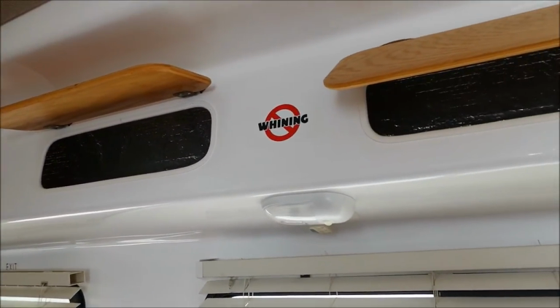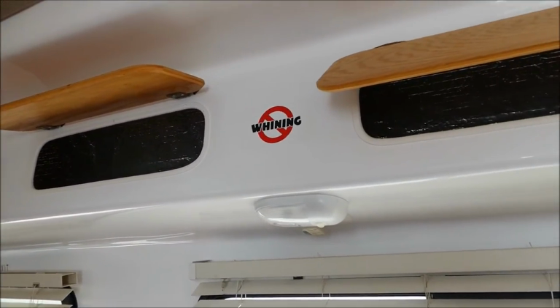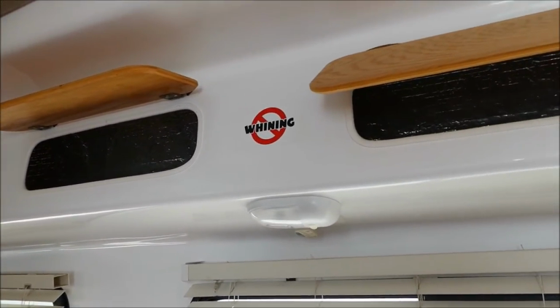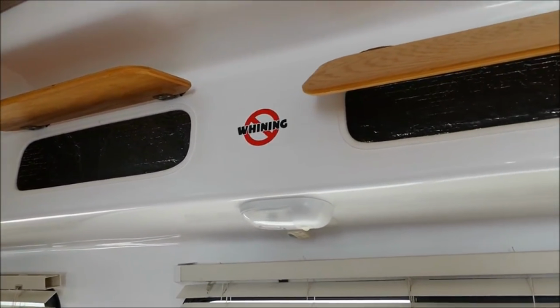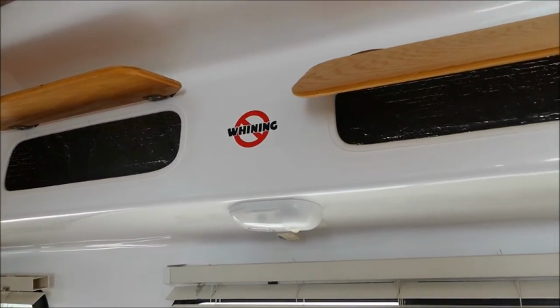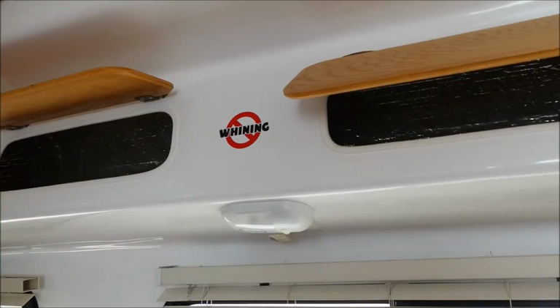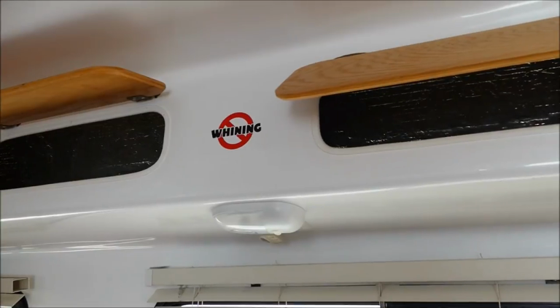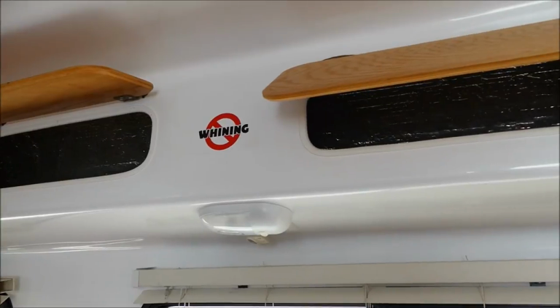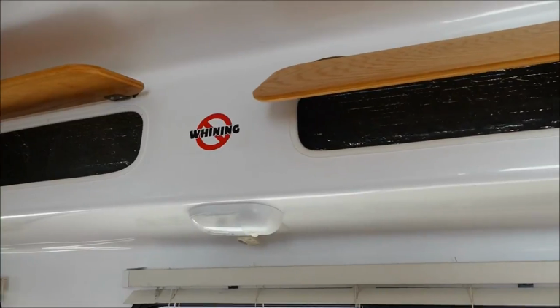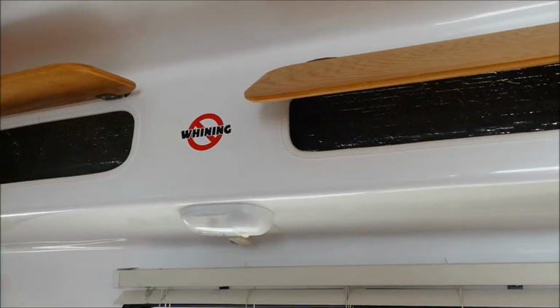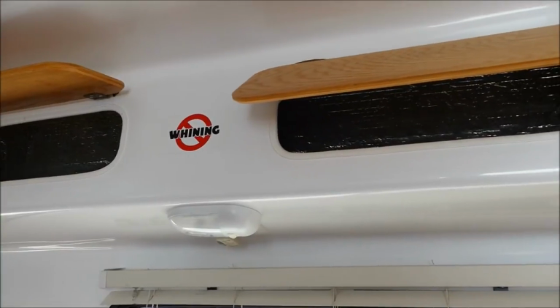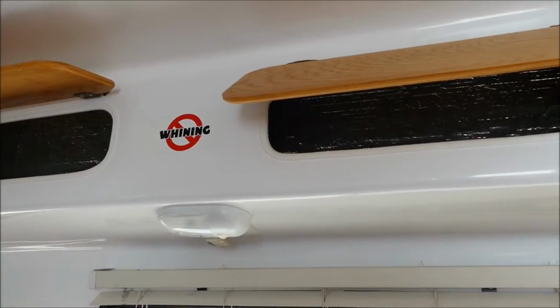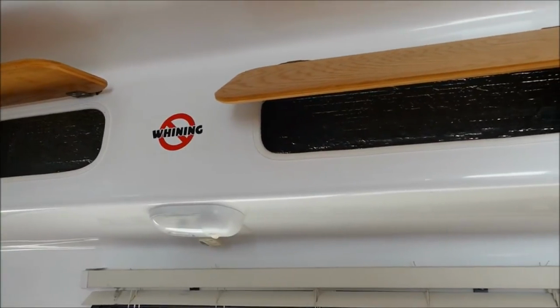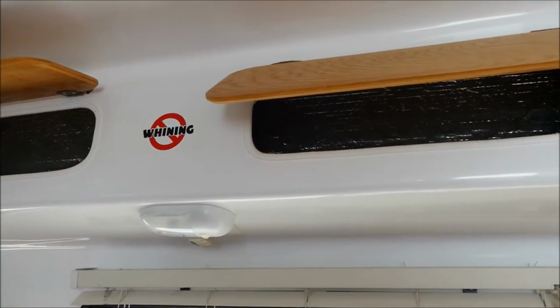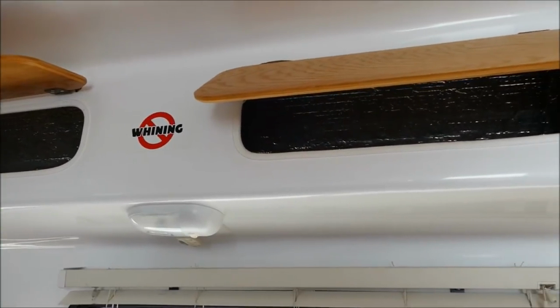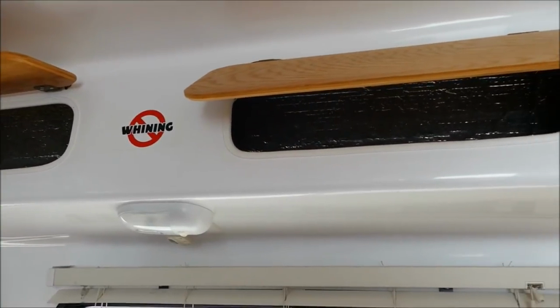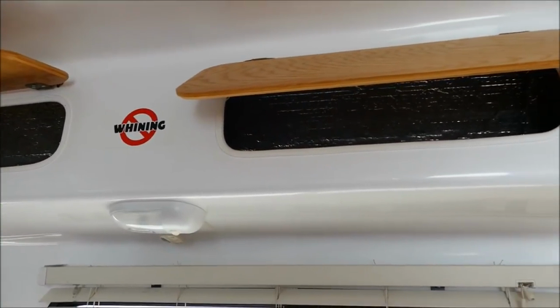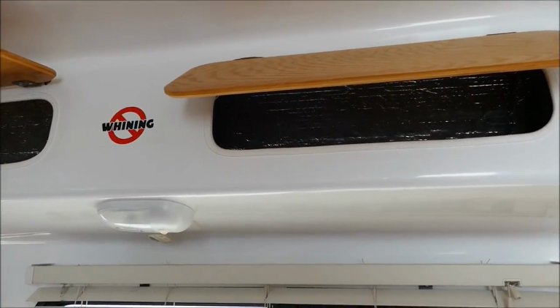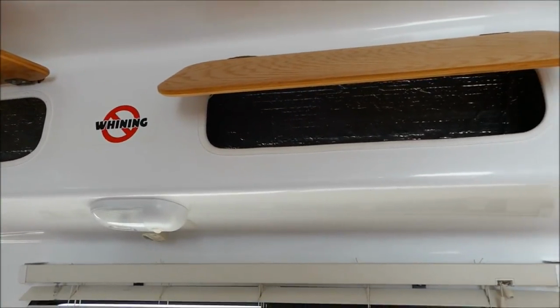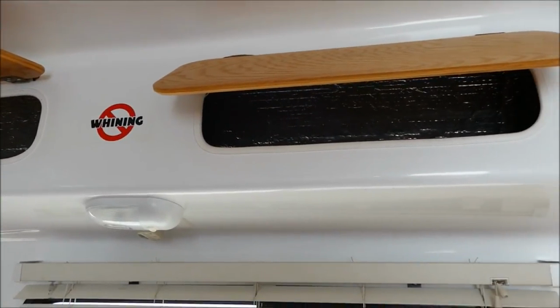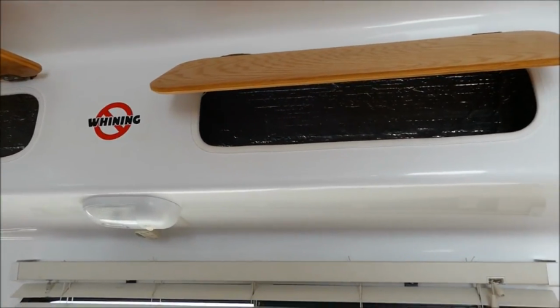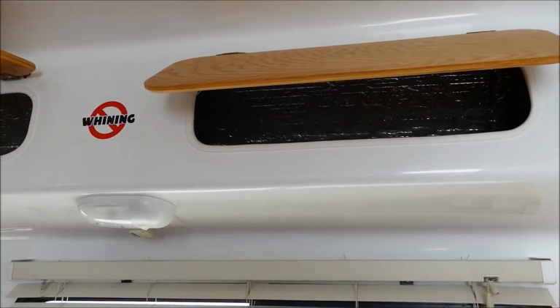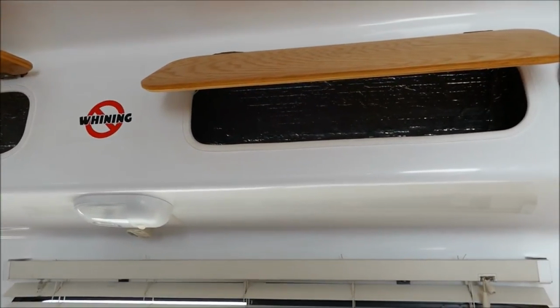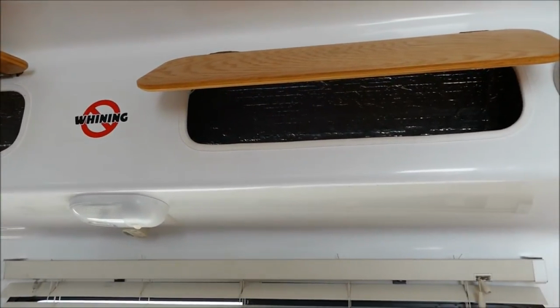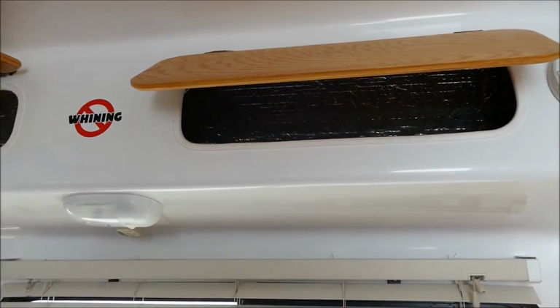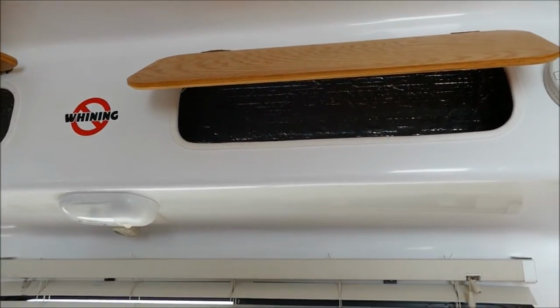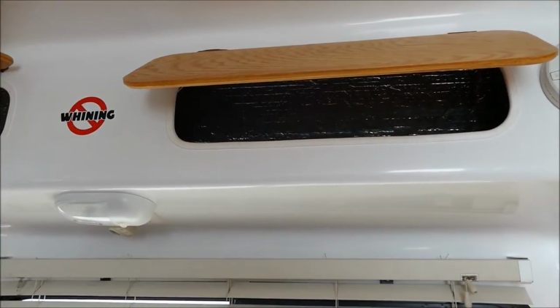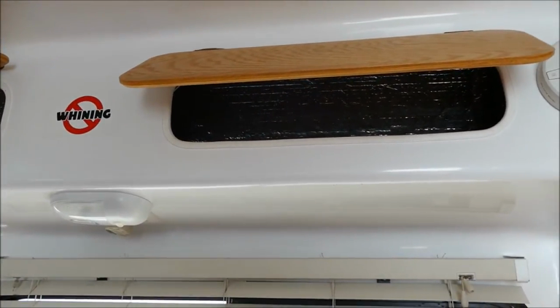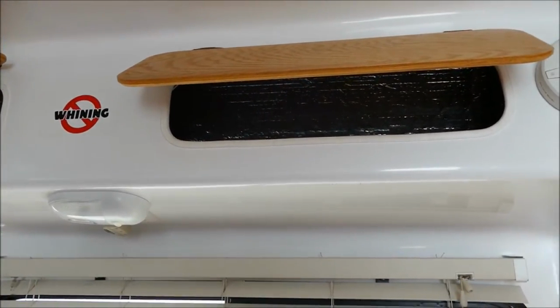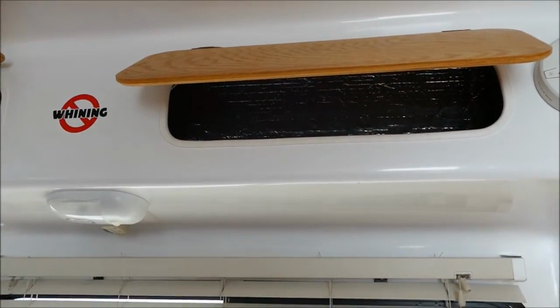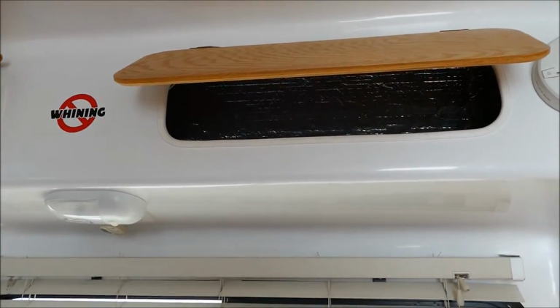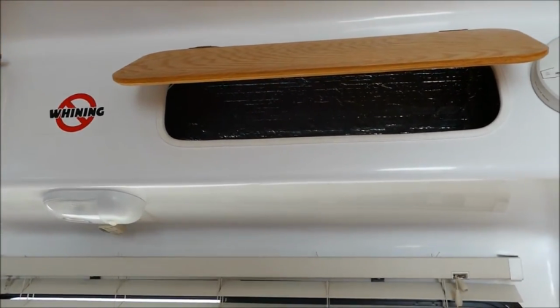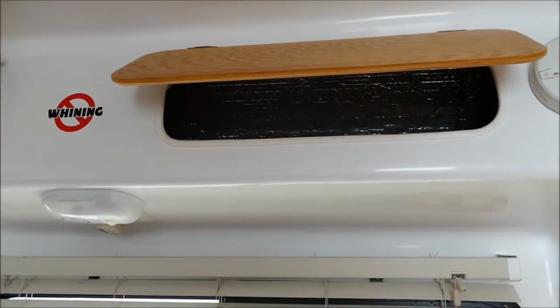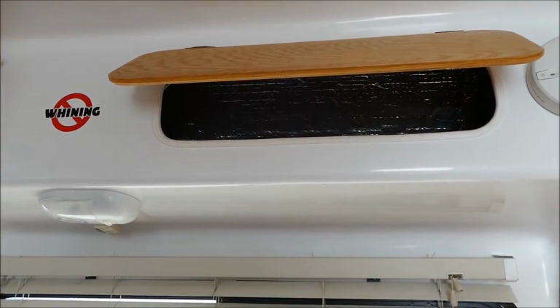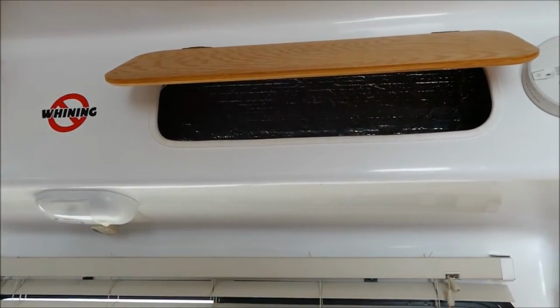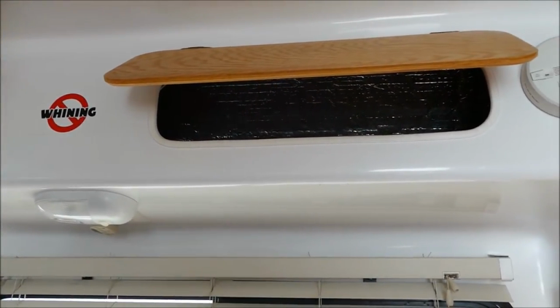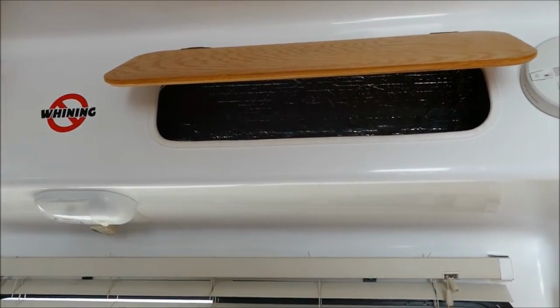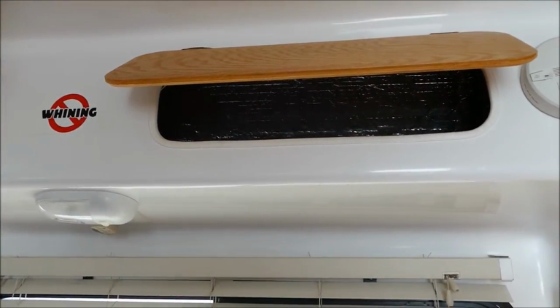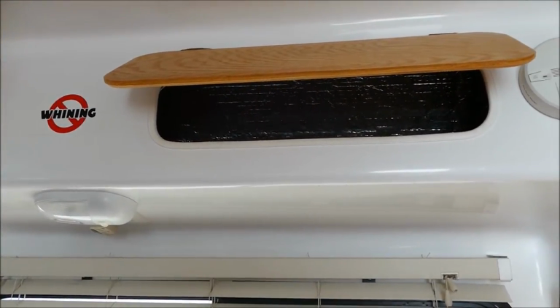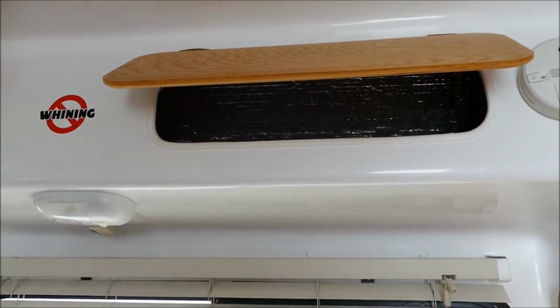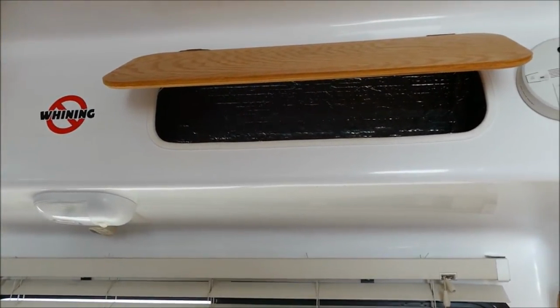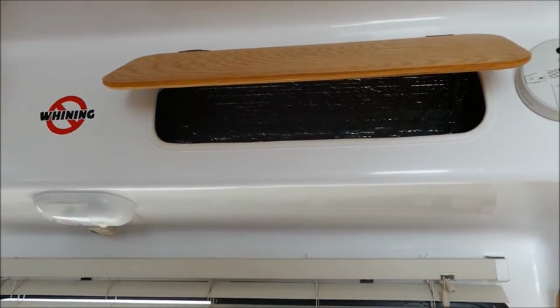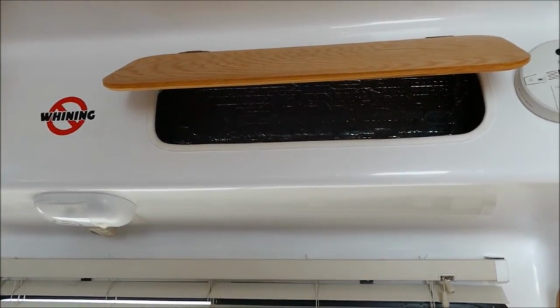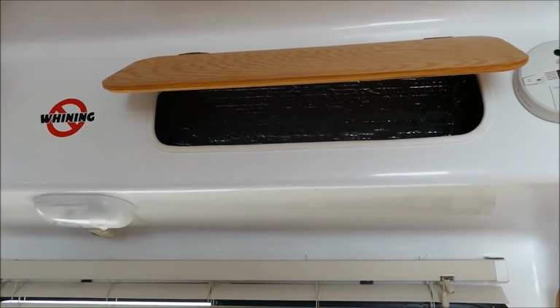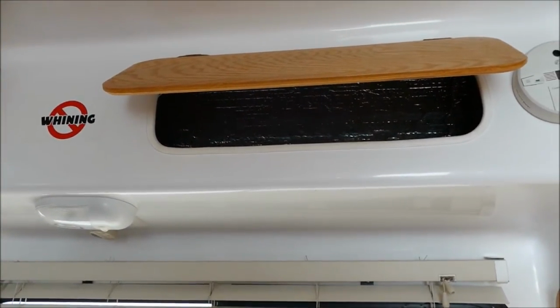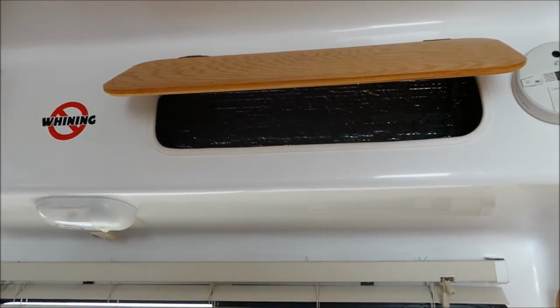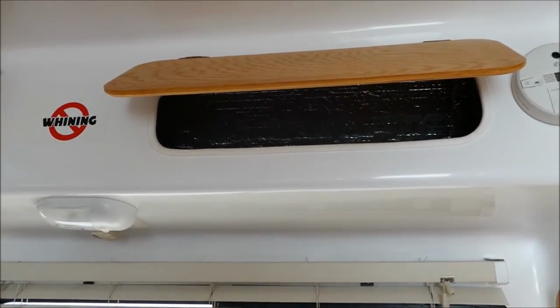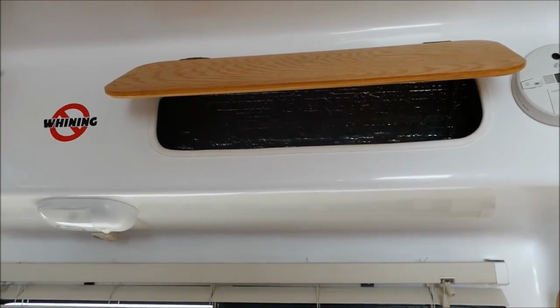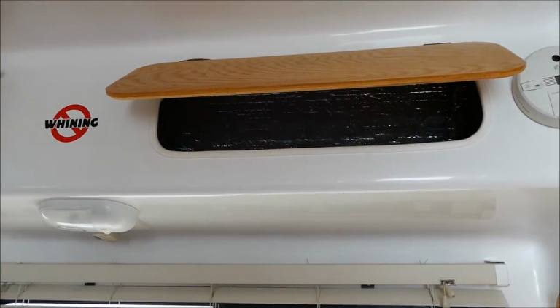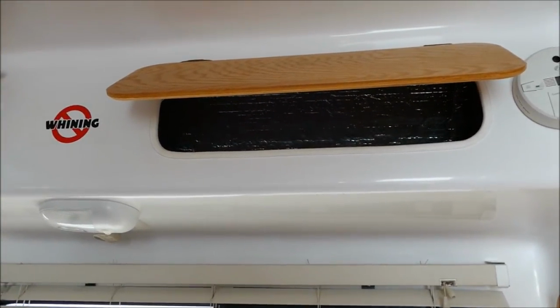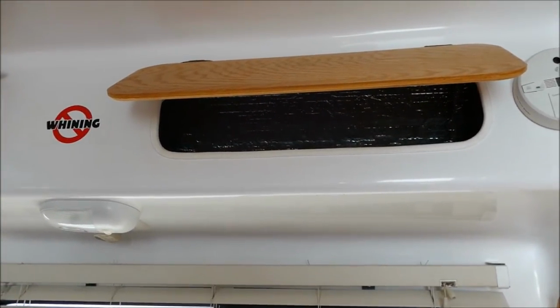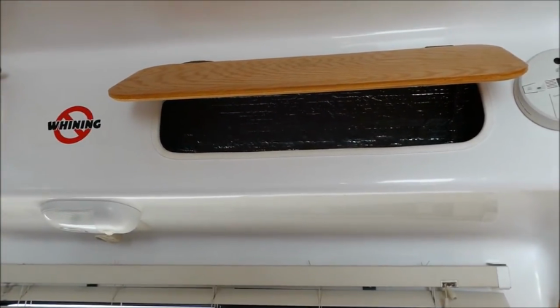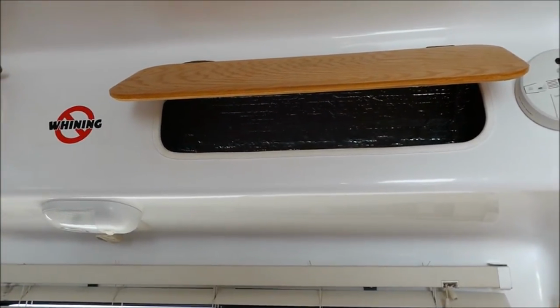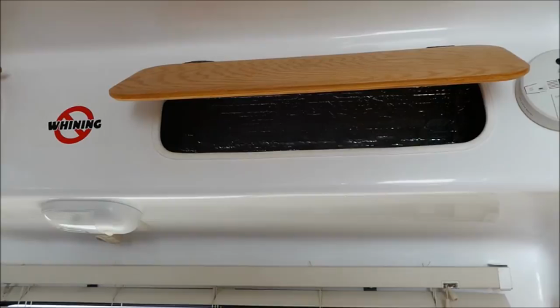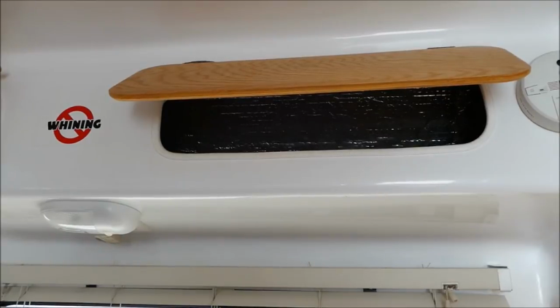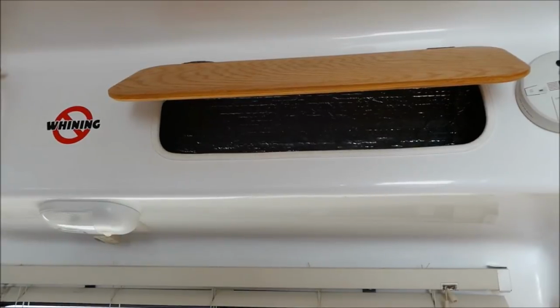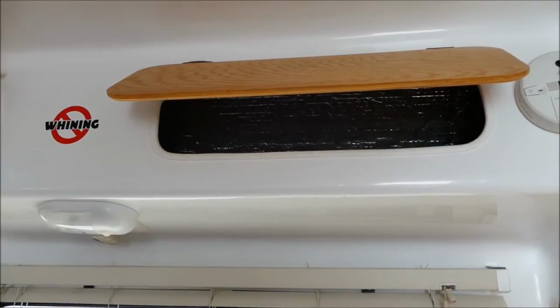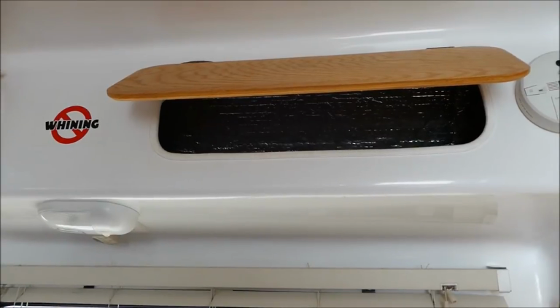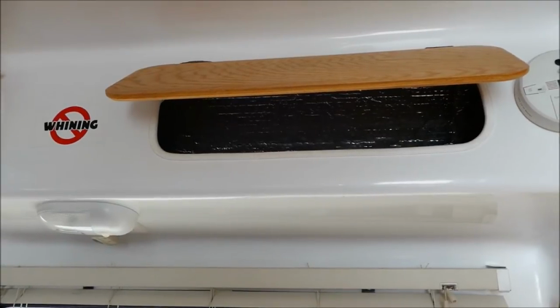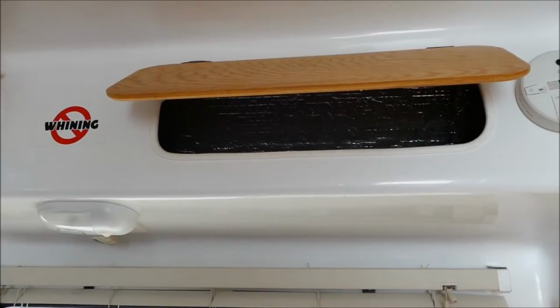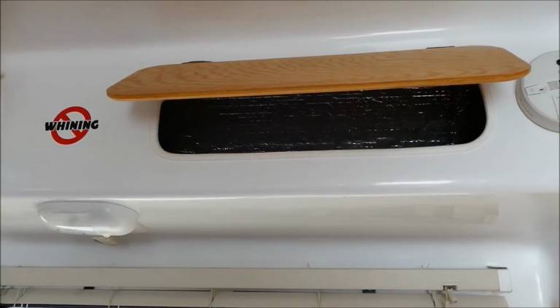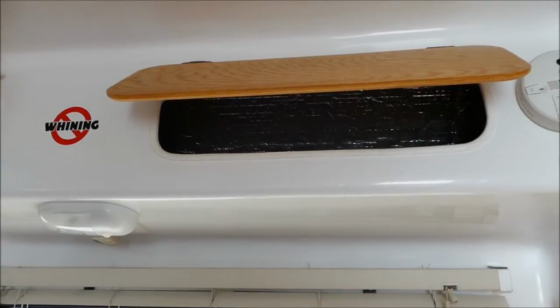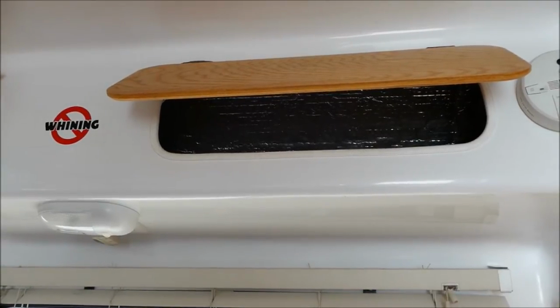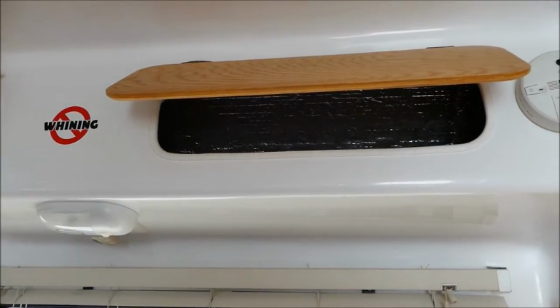The cupboards are quite deep so you can put a lot of dishes, food and so on in them.